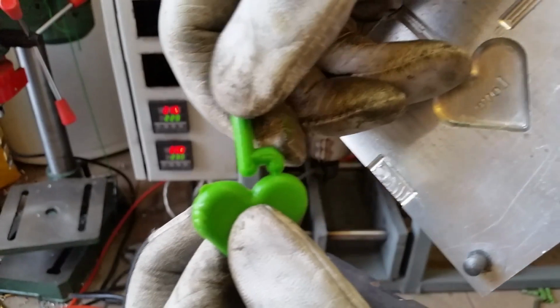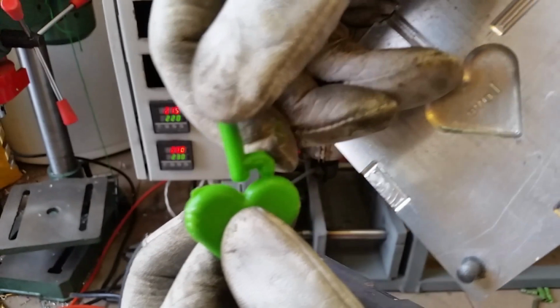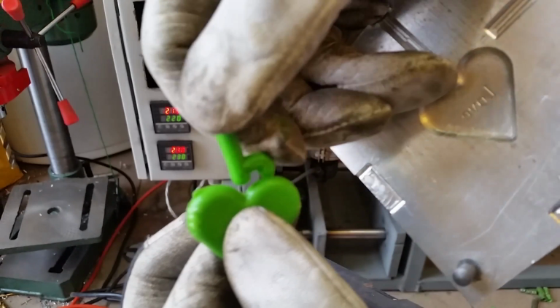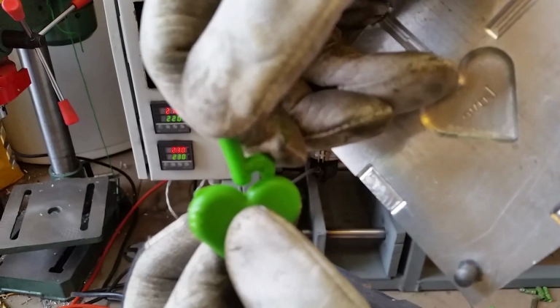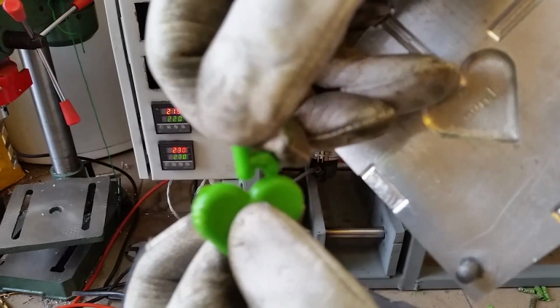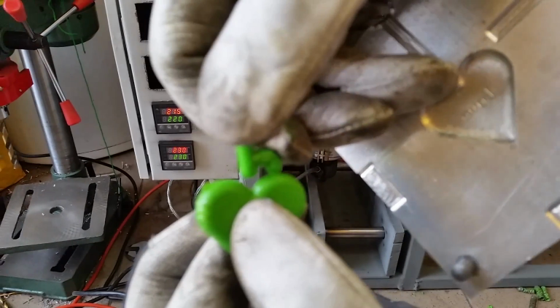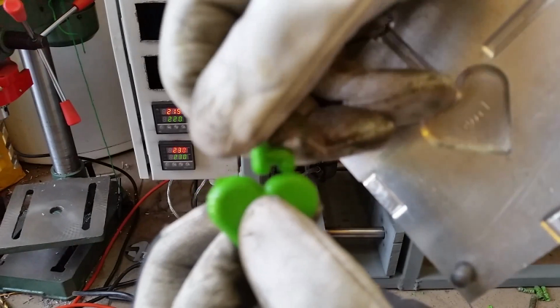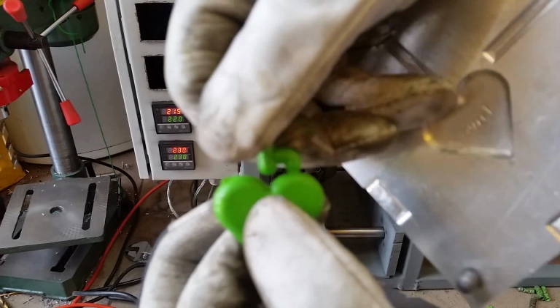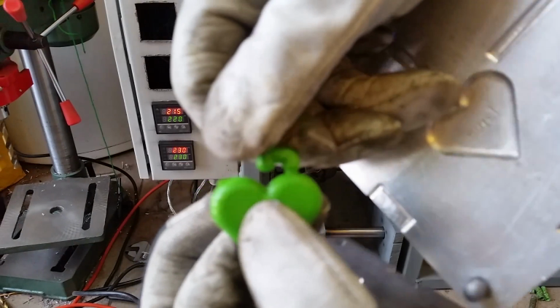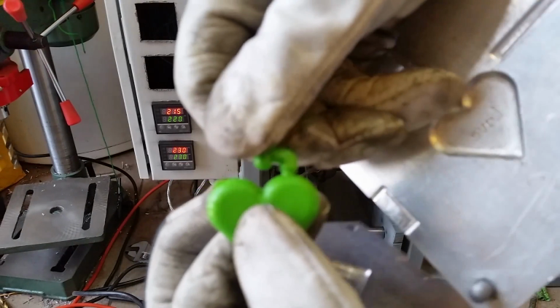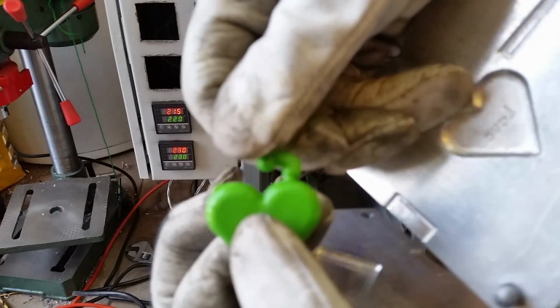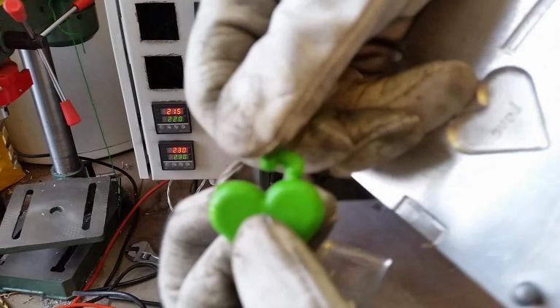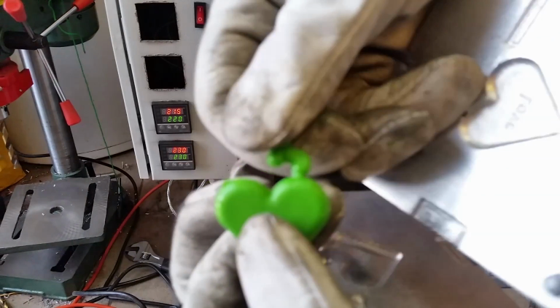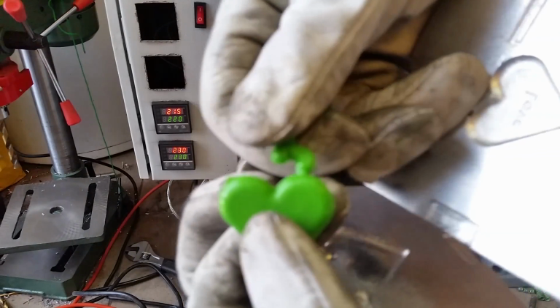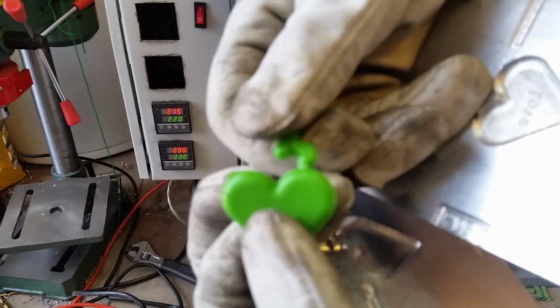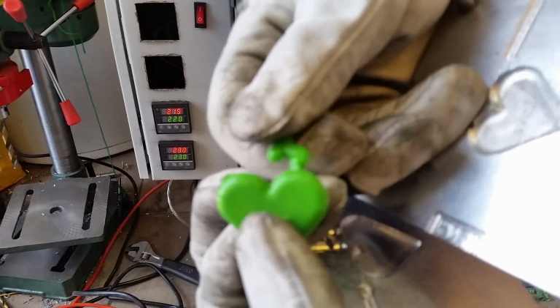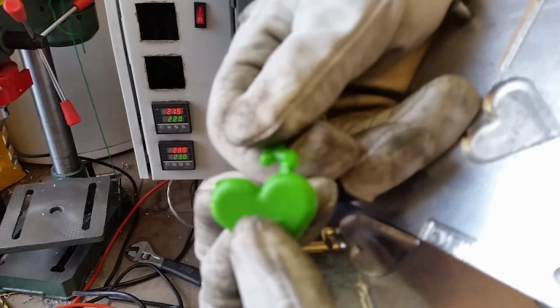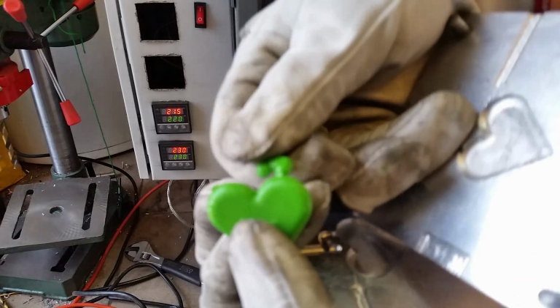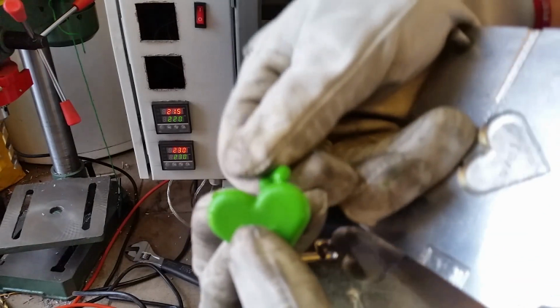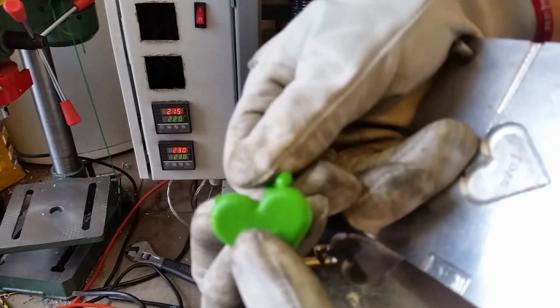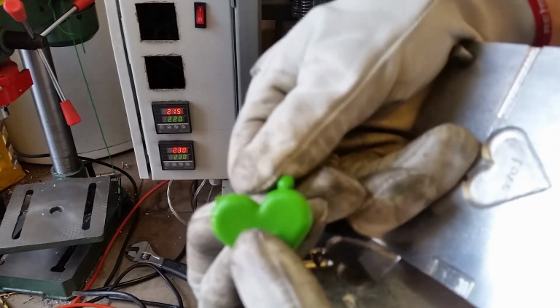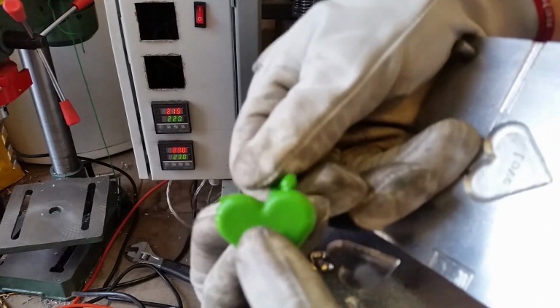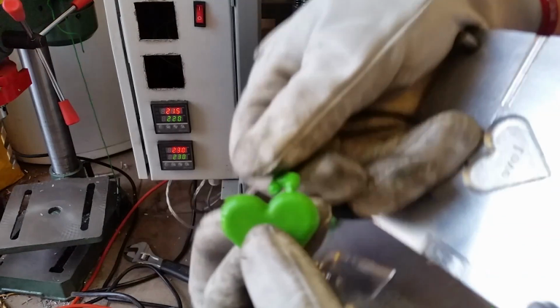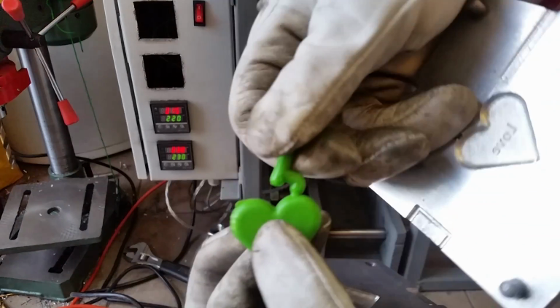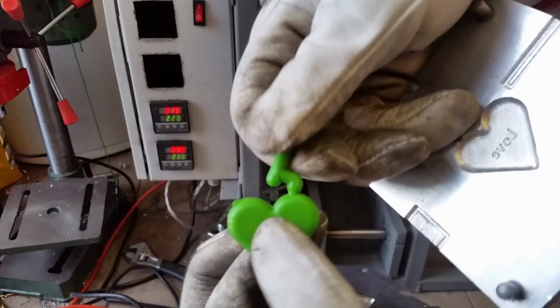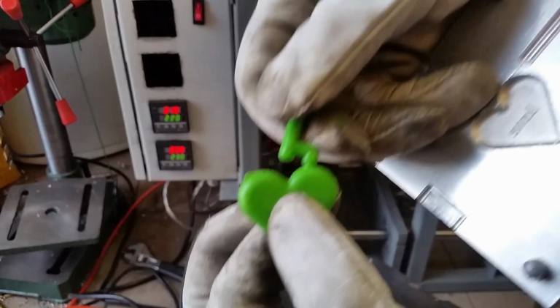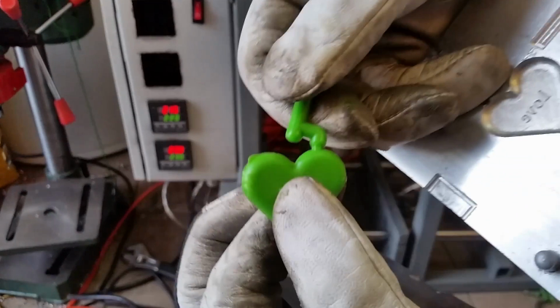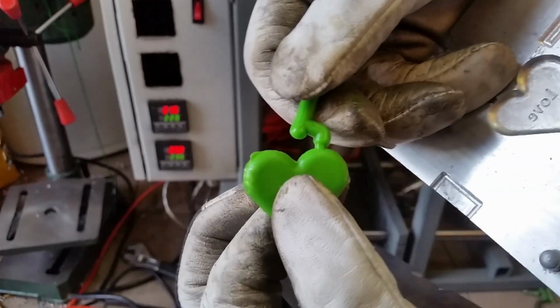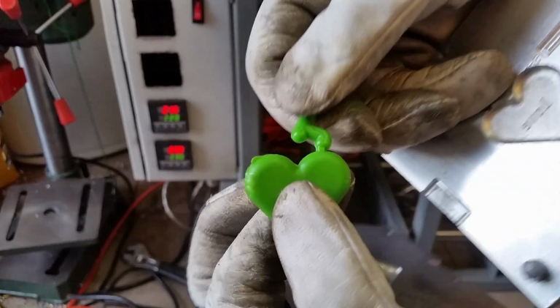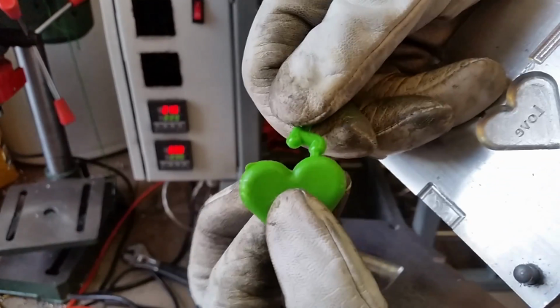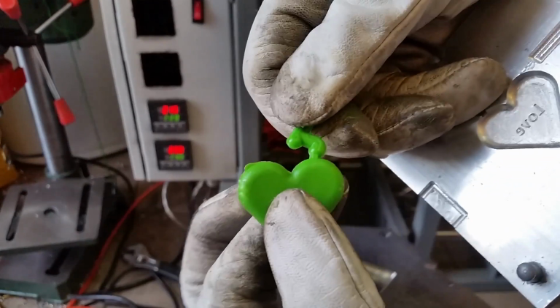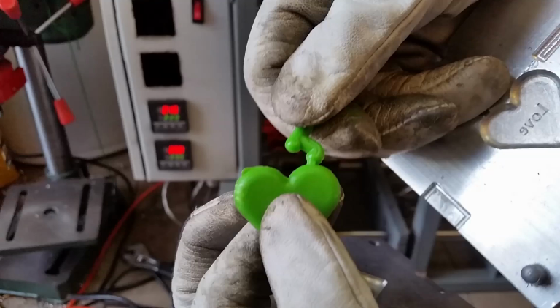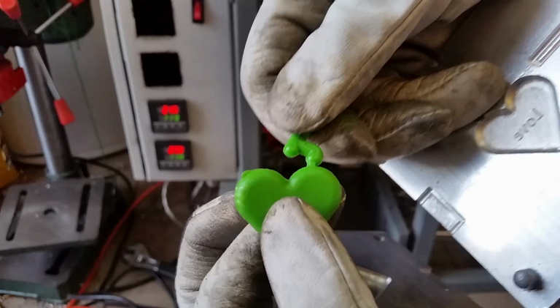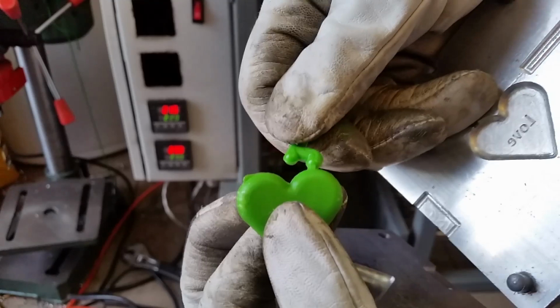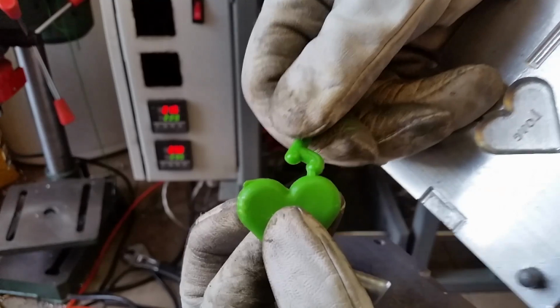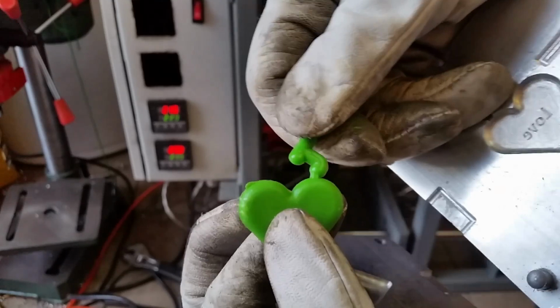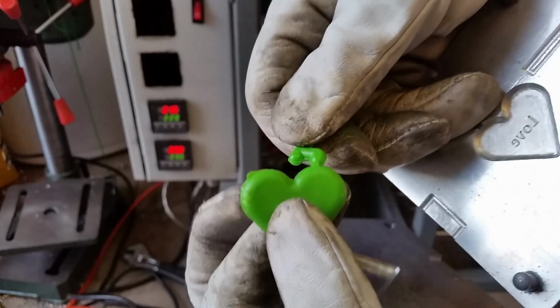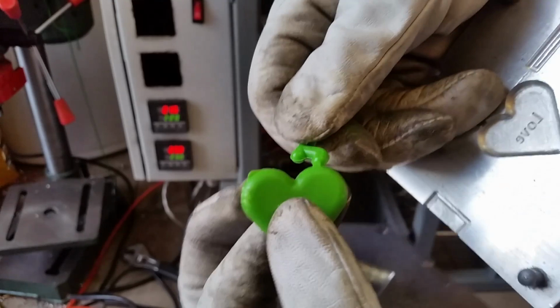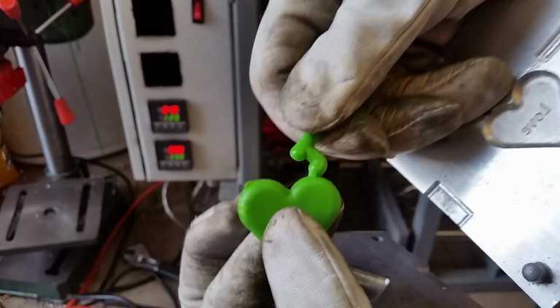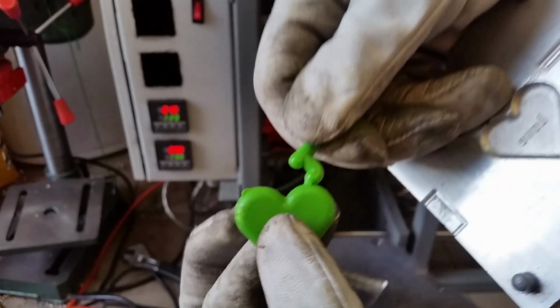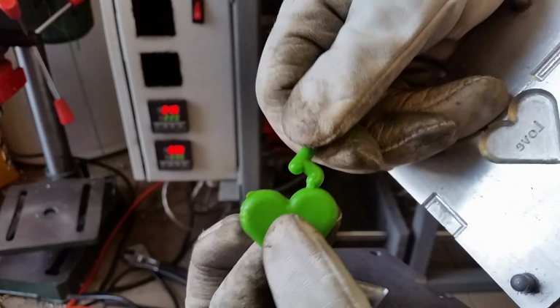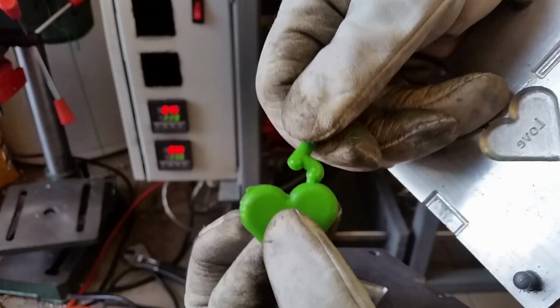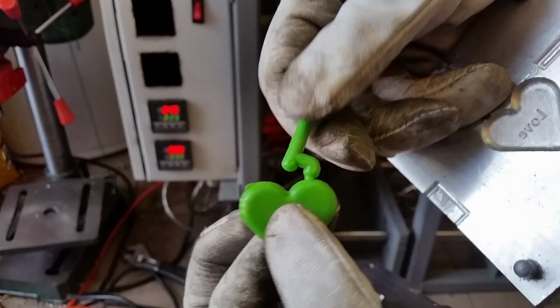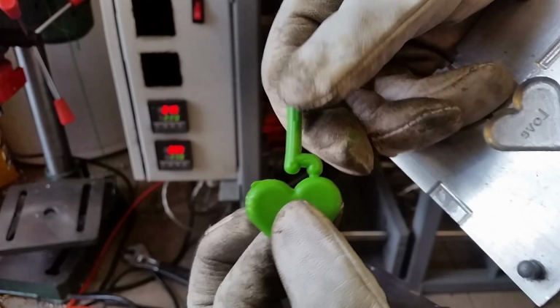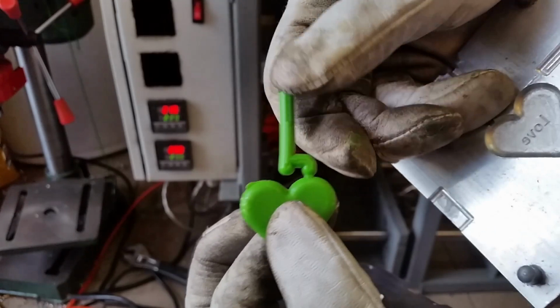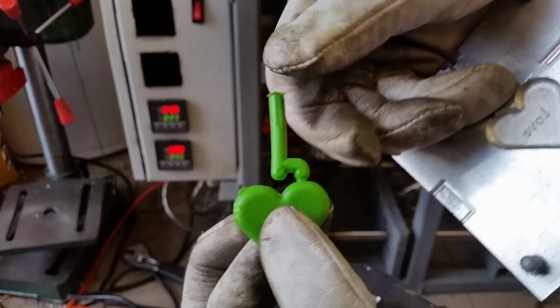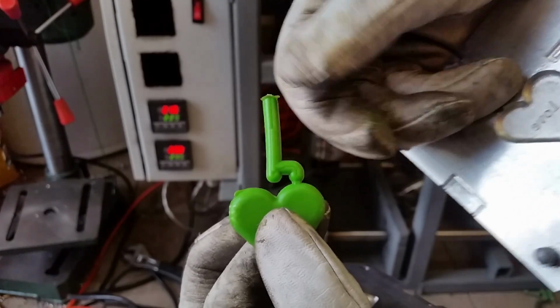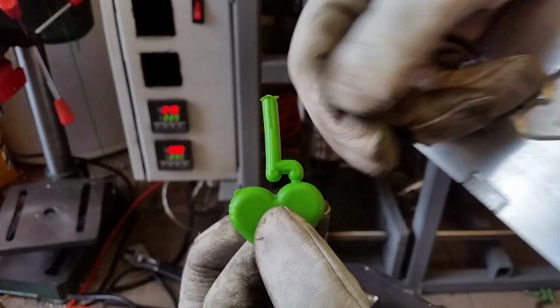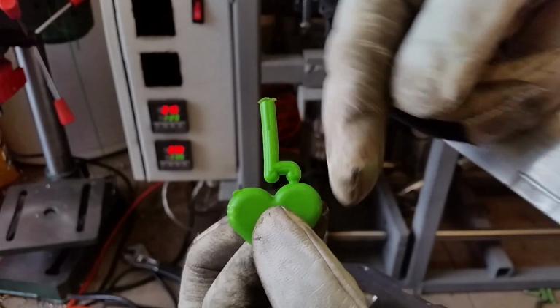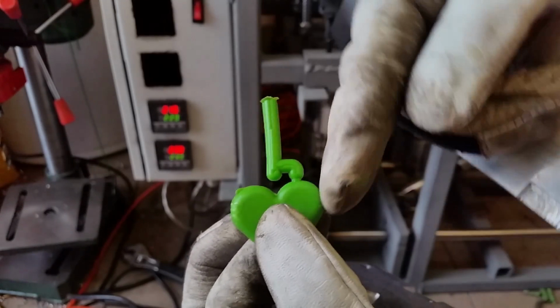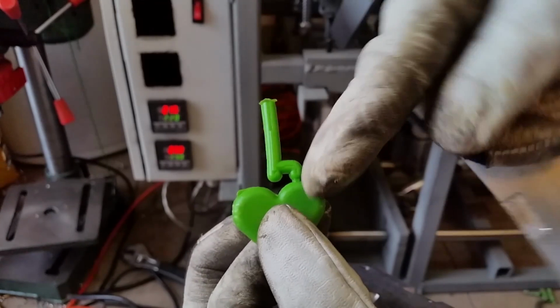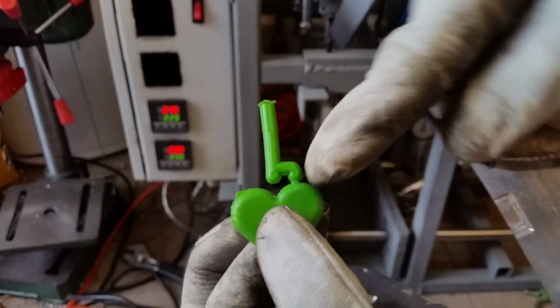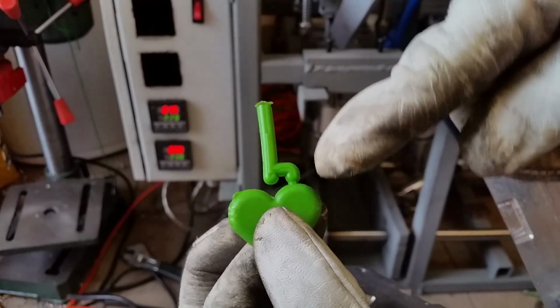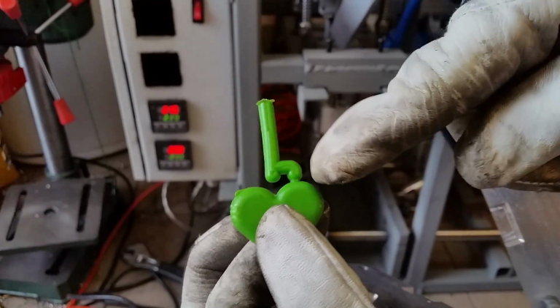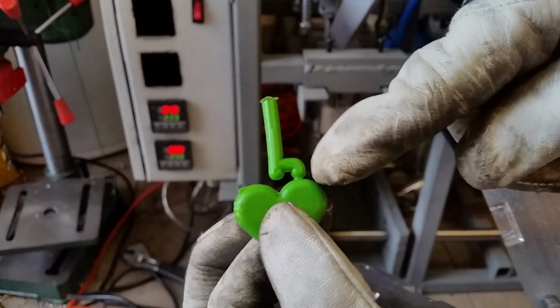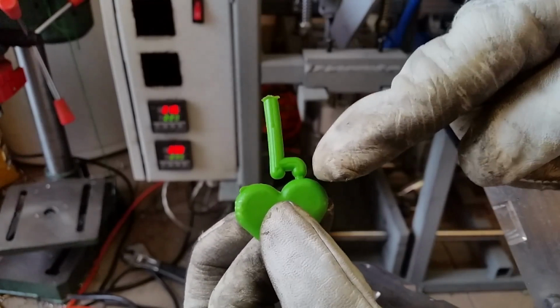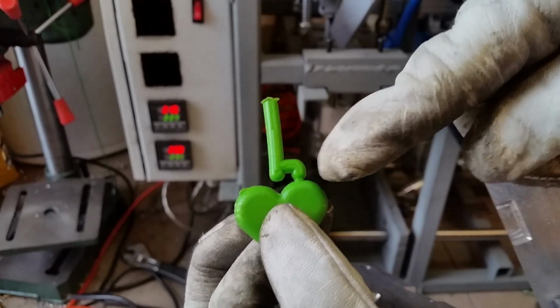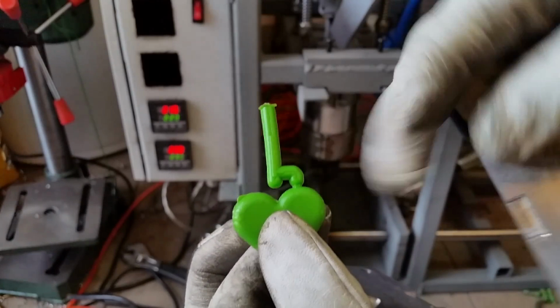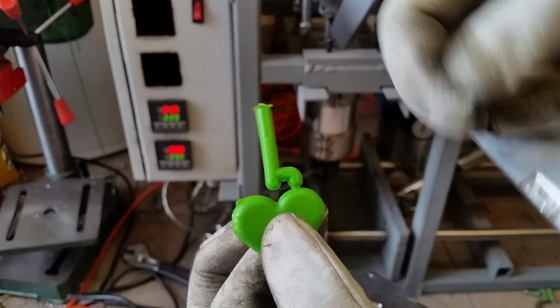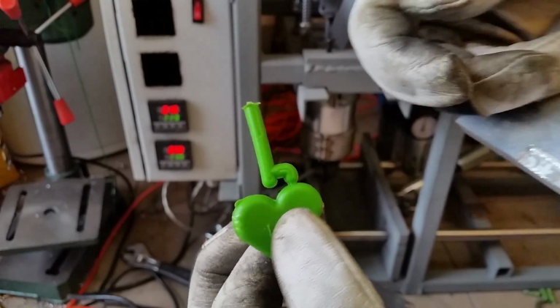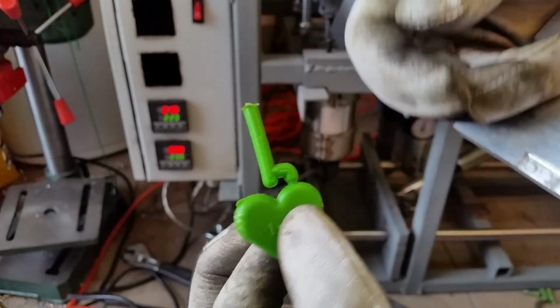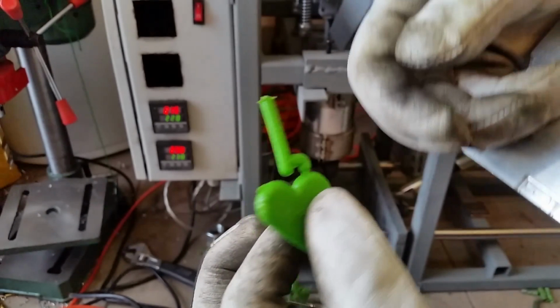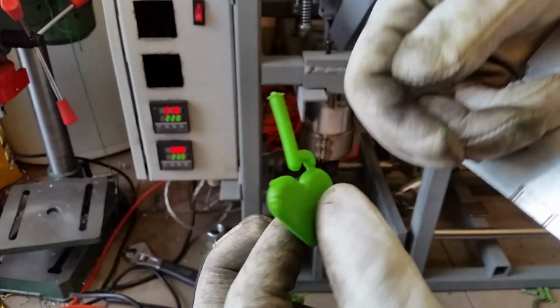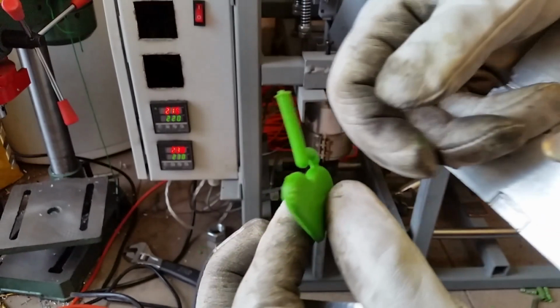I told you about the mistake: with the gate too big, you can't easily separate the runner from the part.